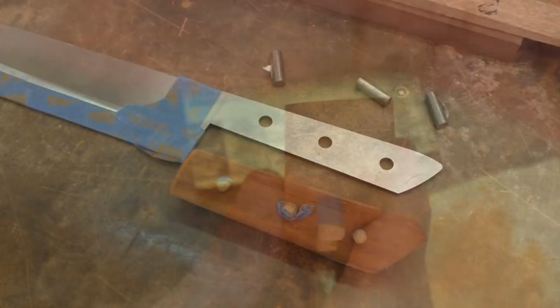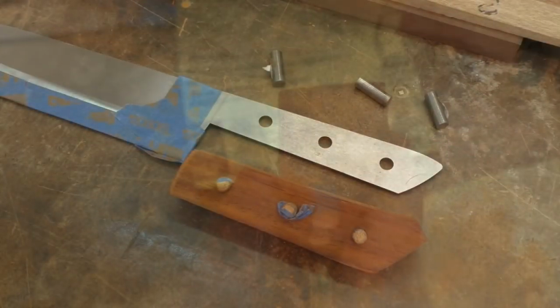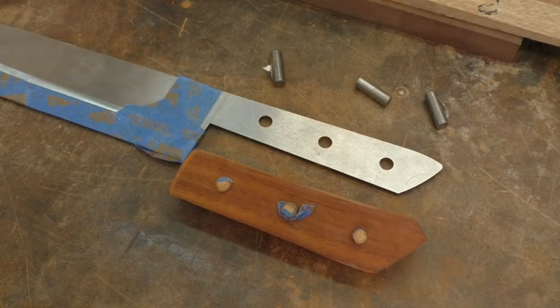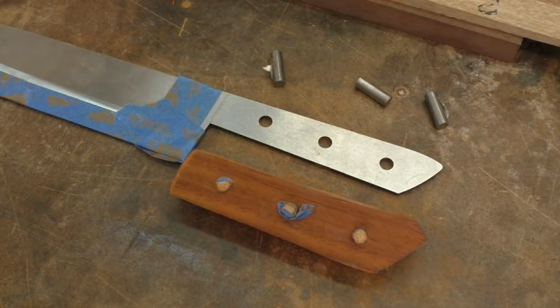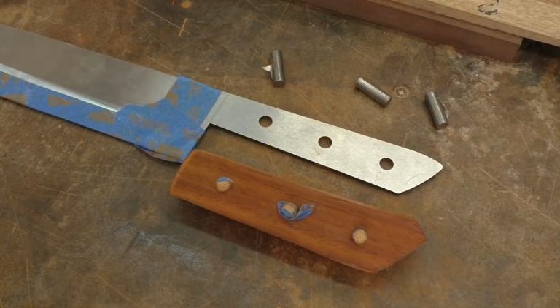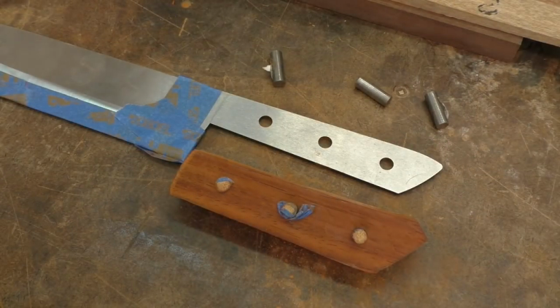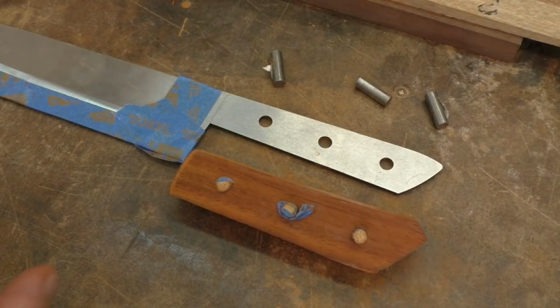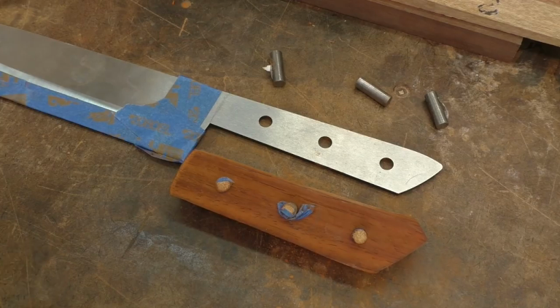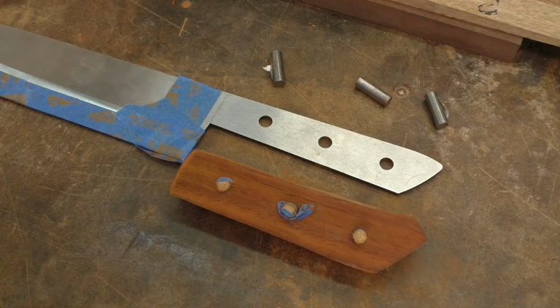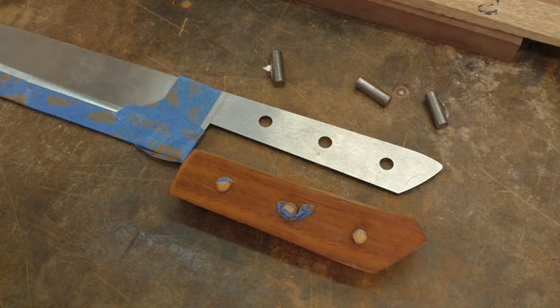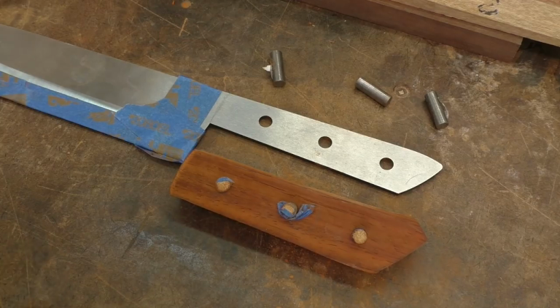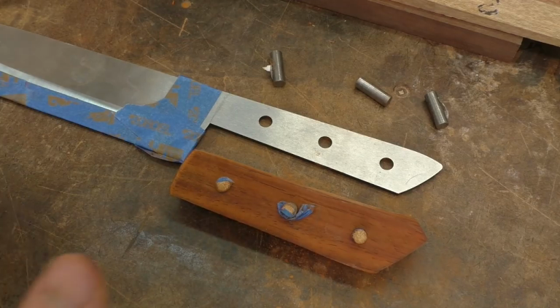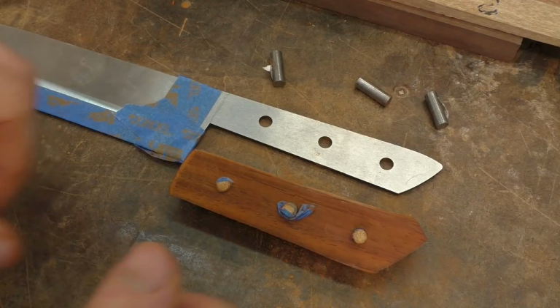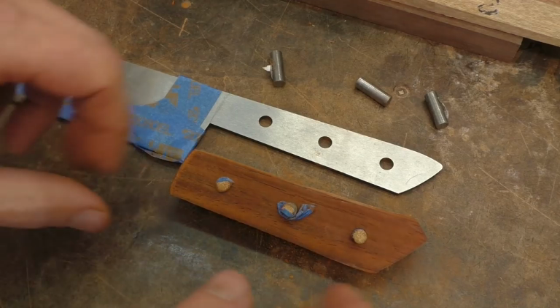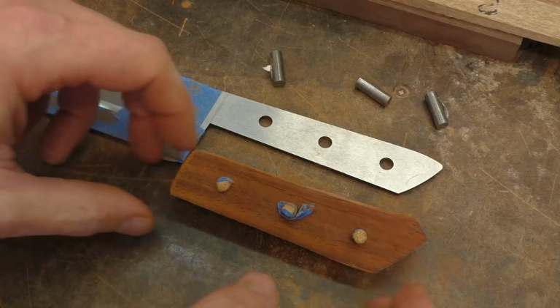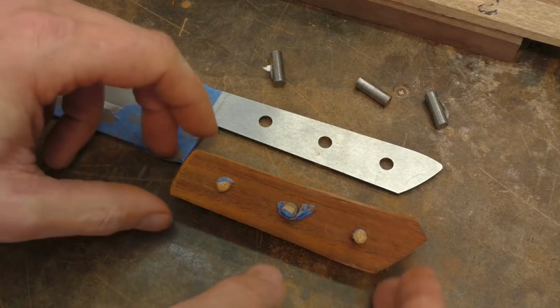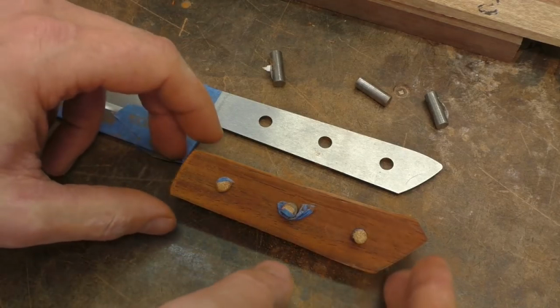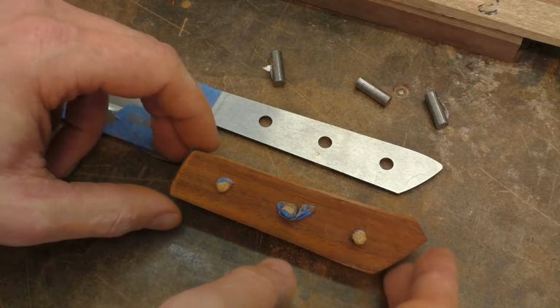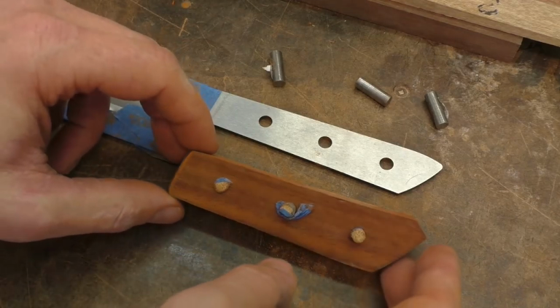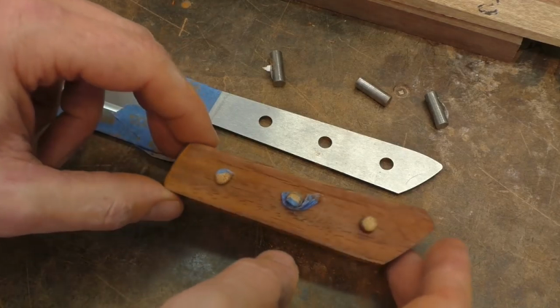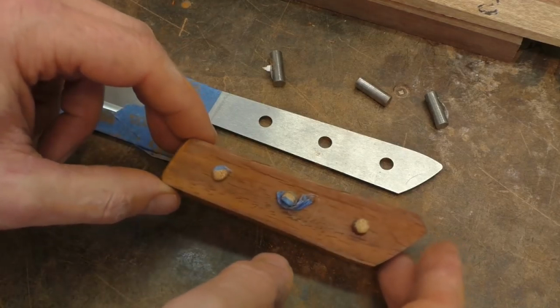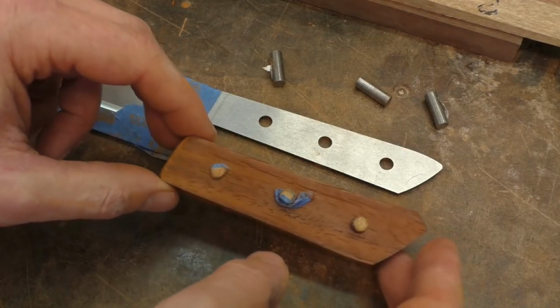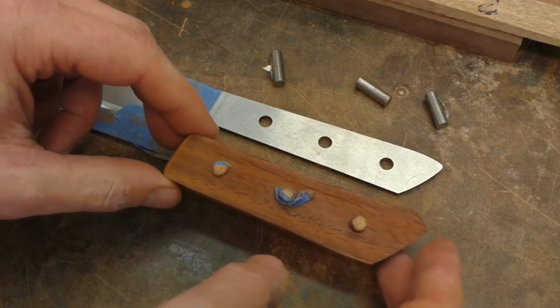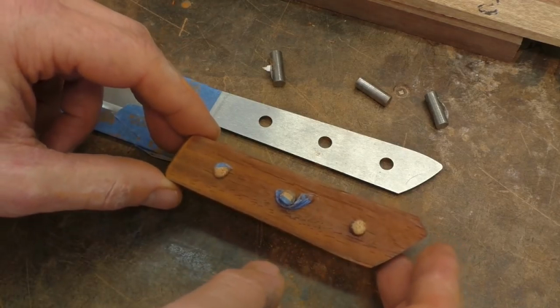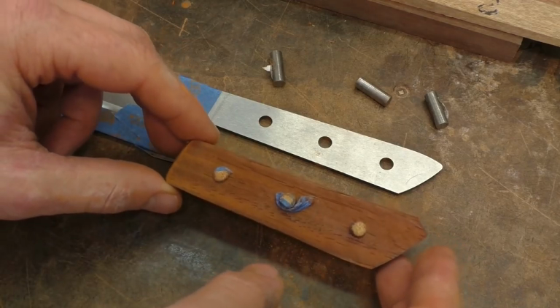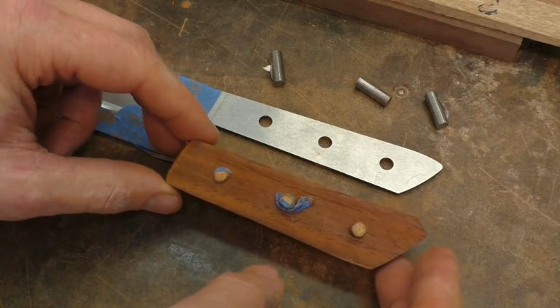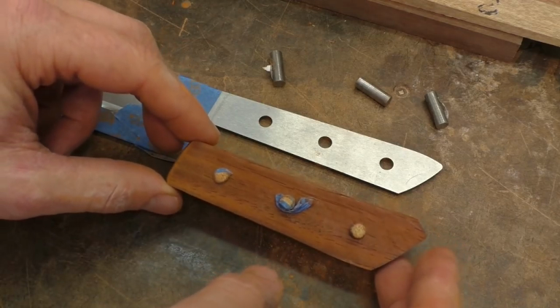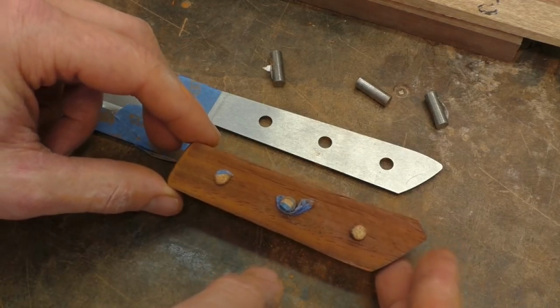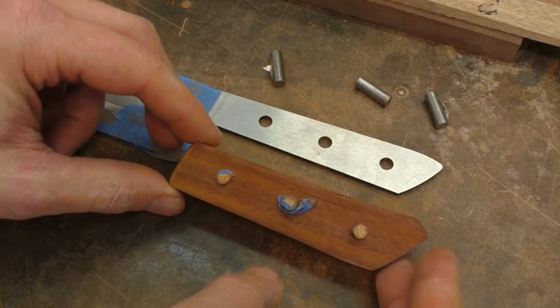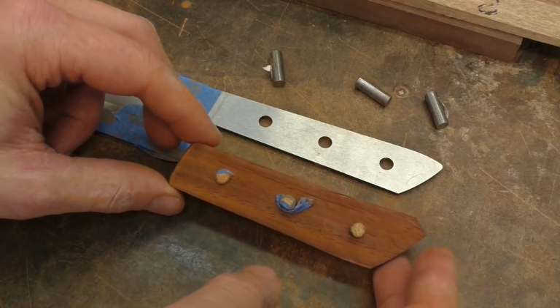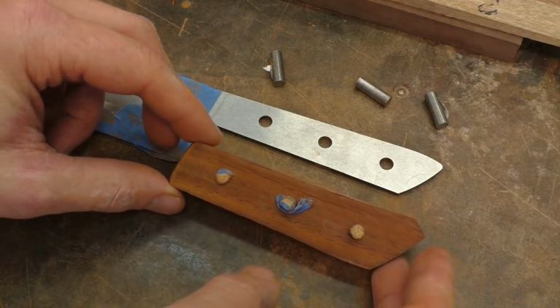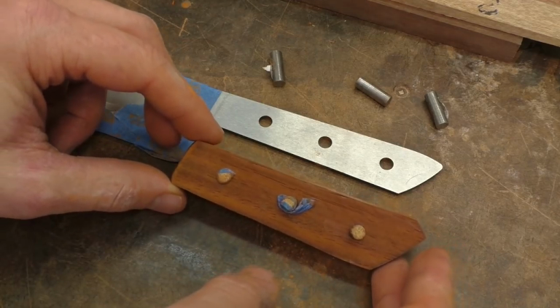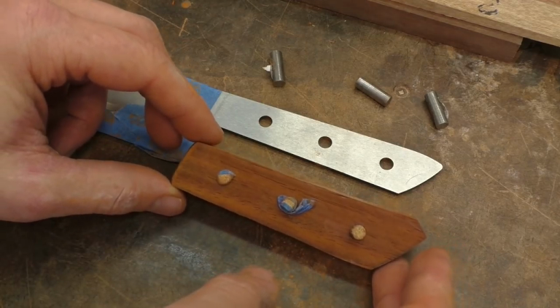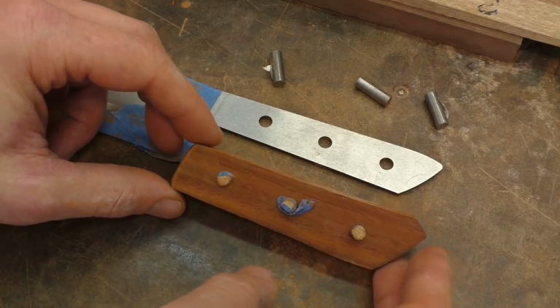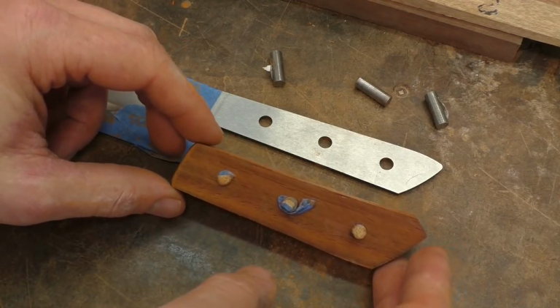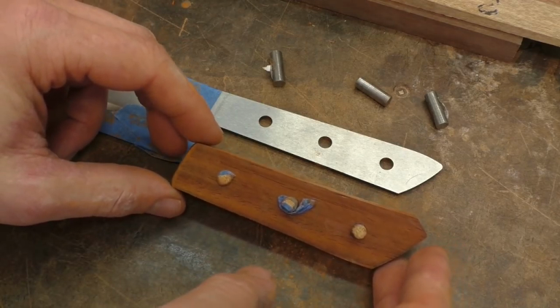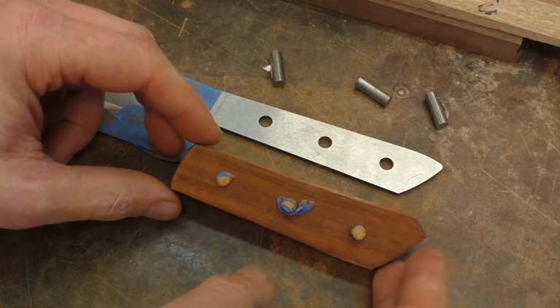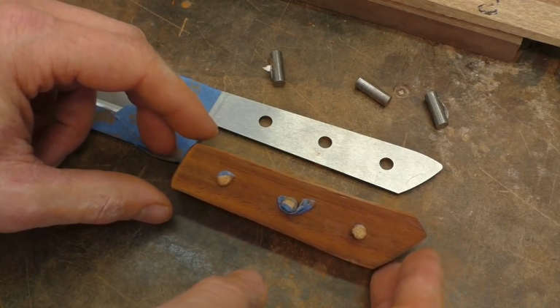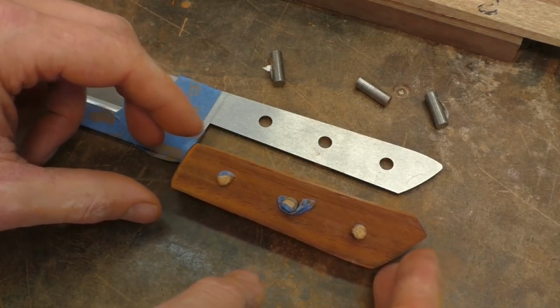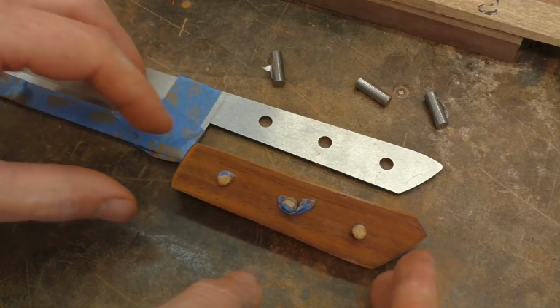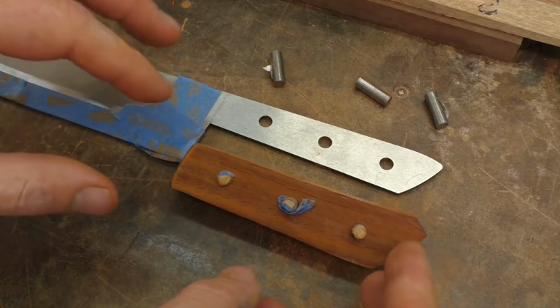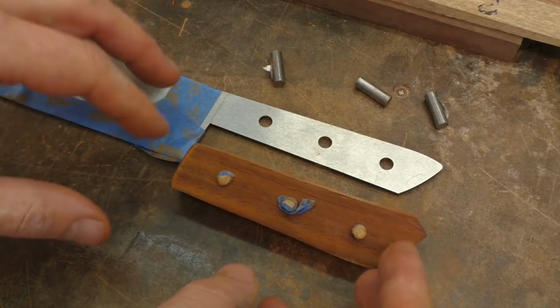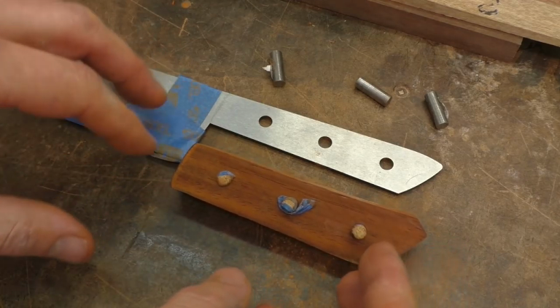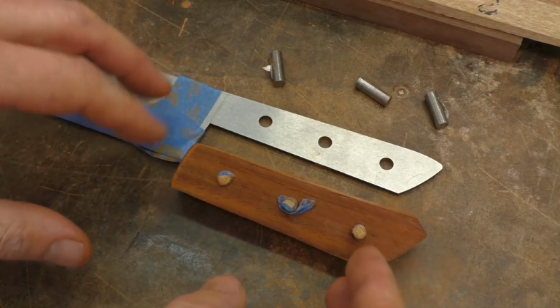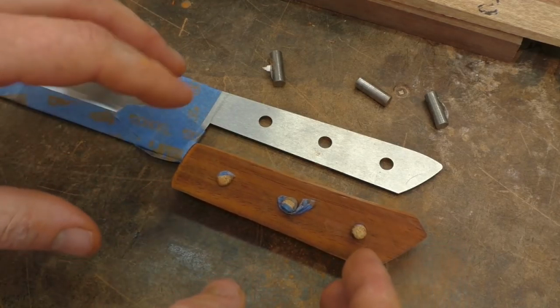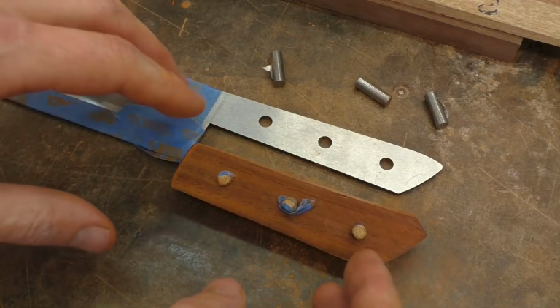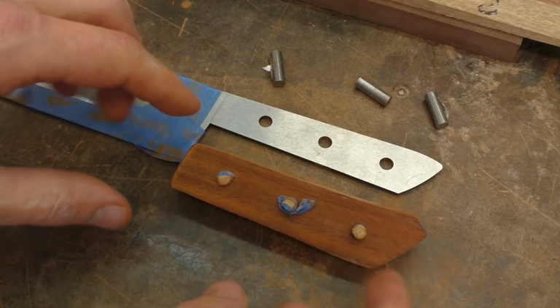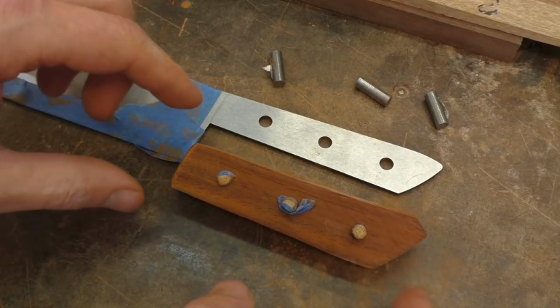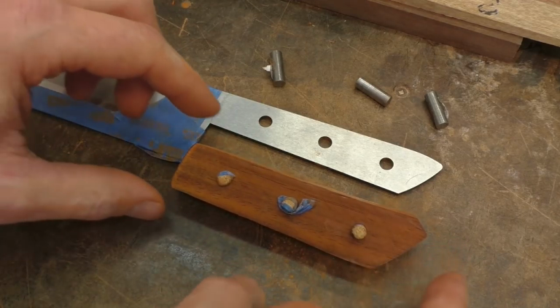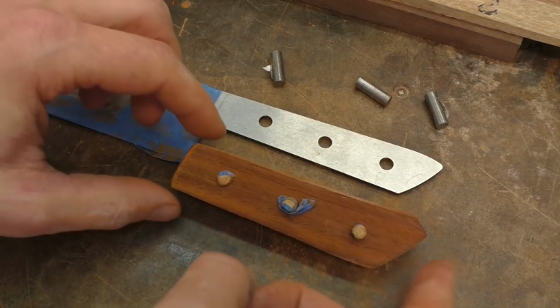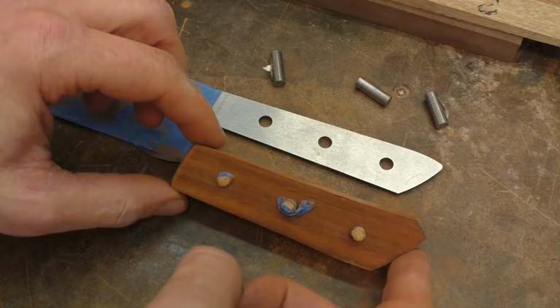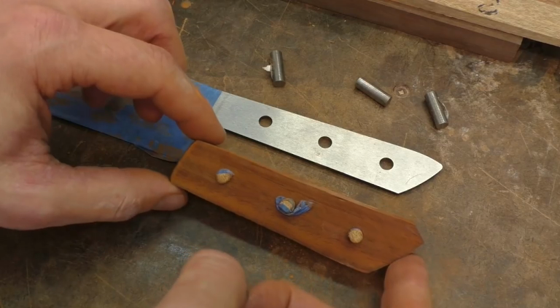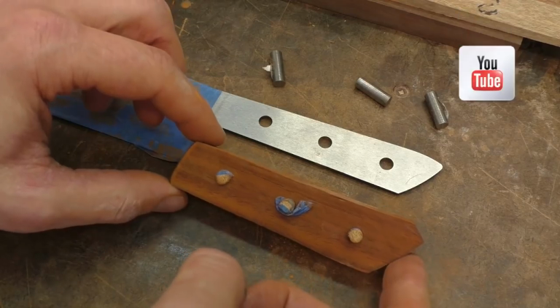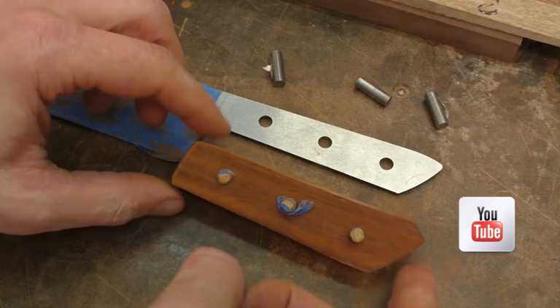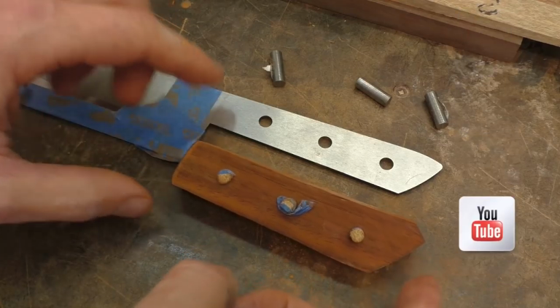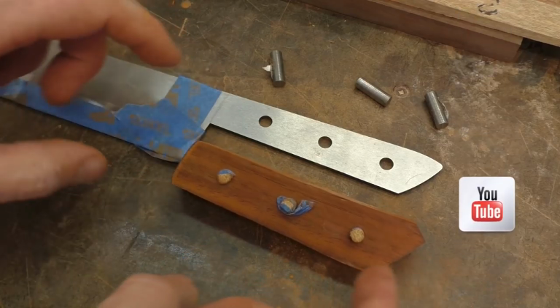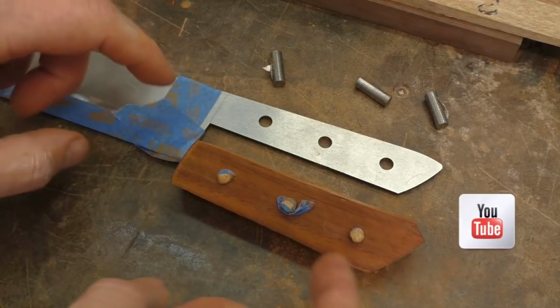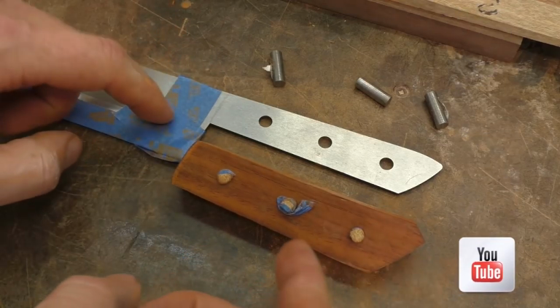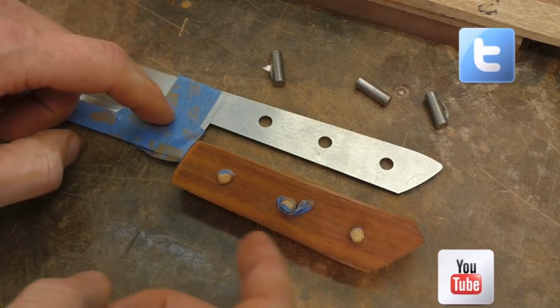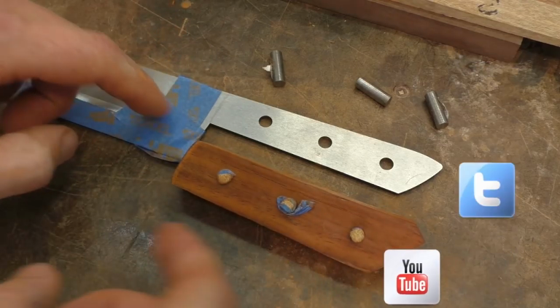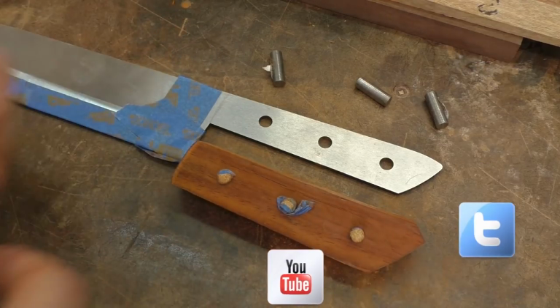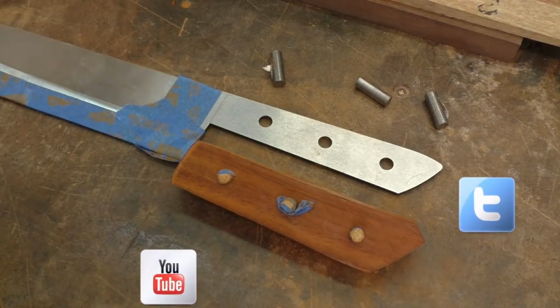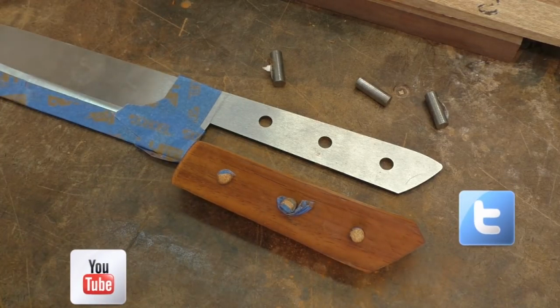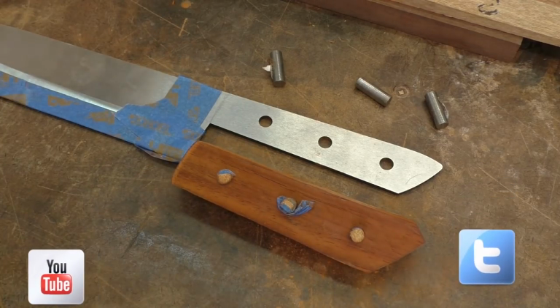With all the shaping and sanding now complete, we are ready to glue and assemble the scales onto the knife.